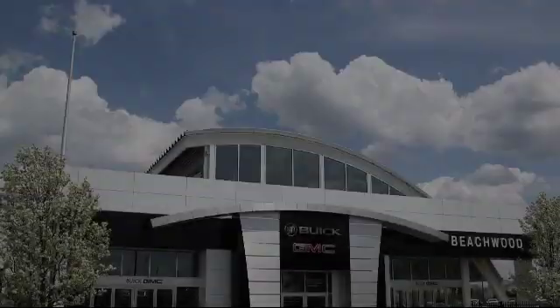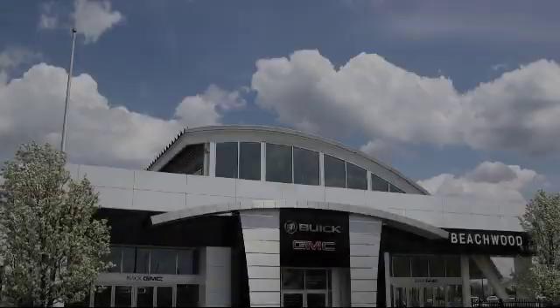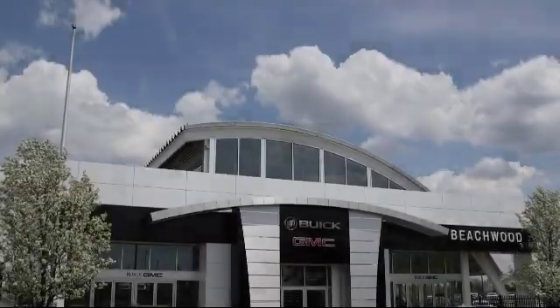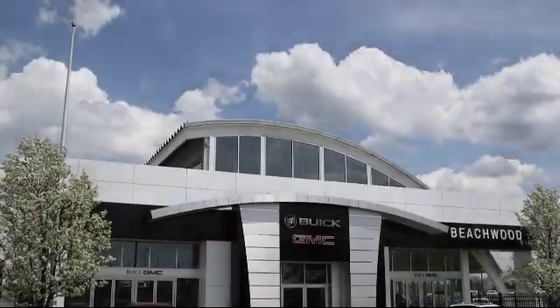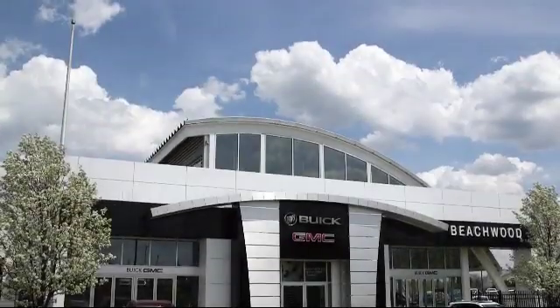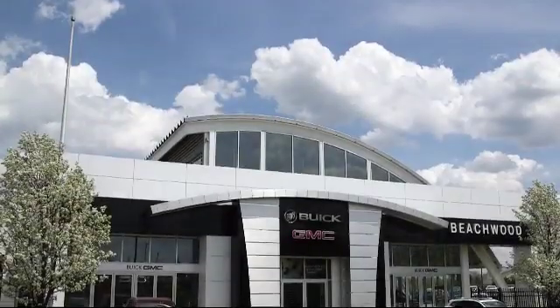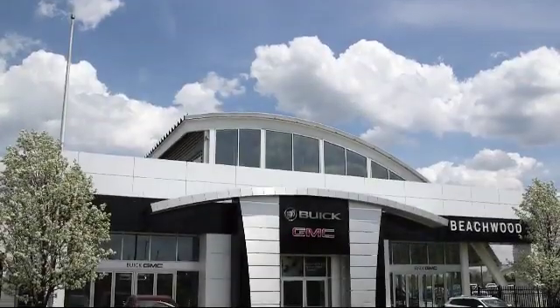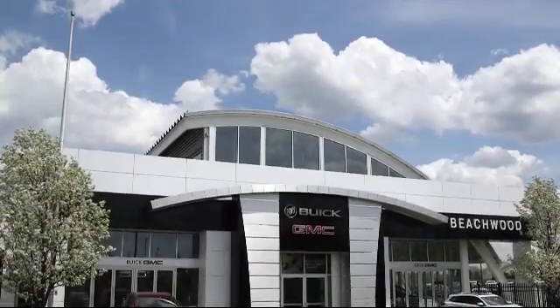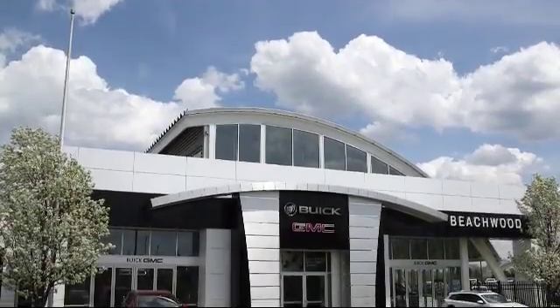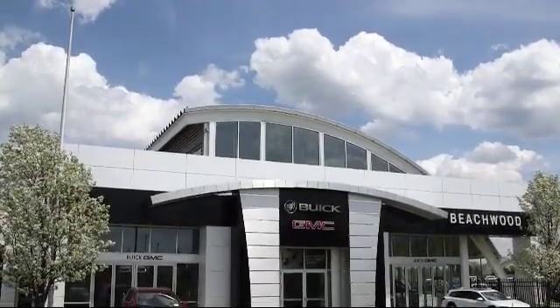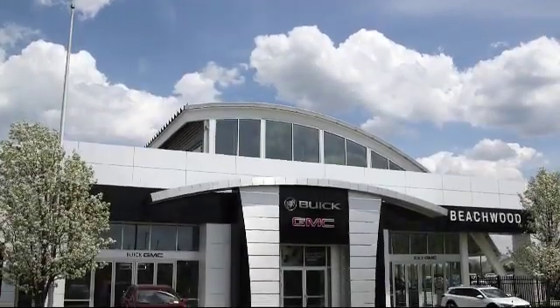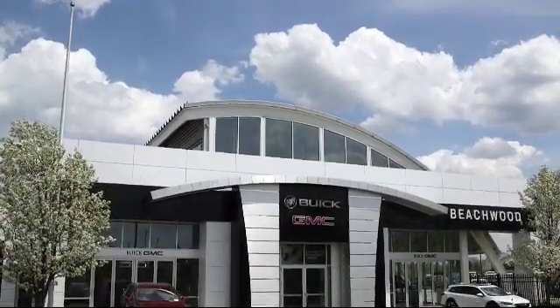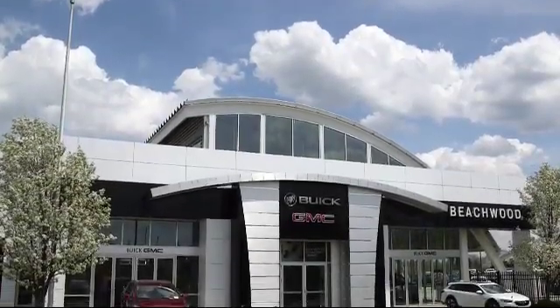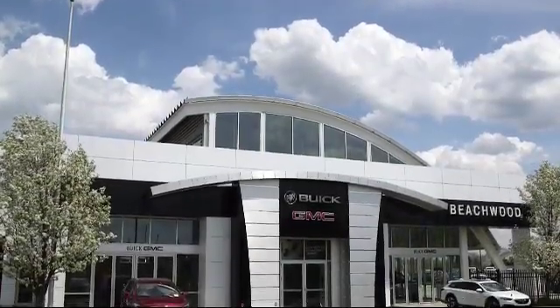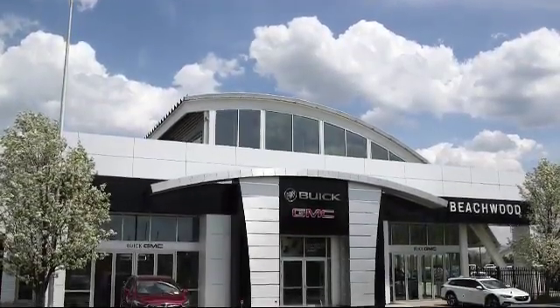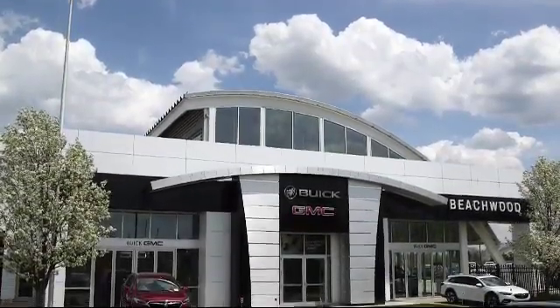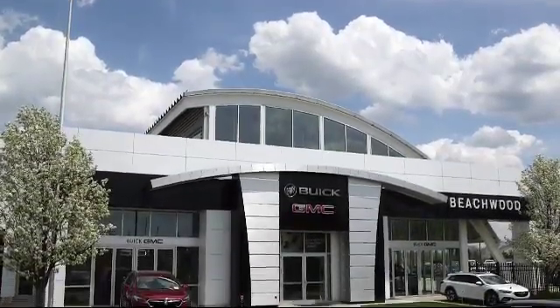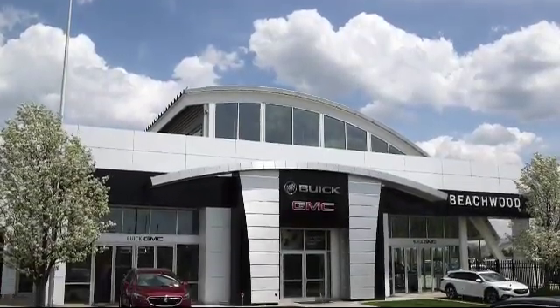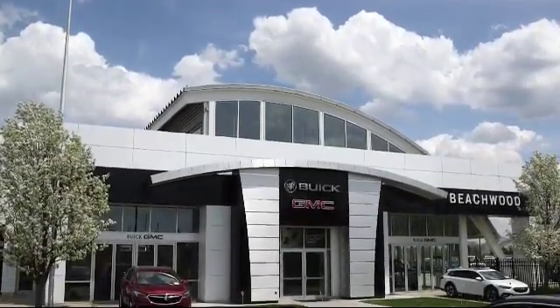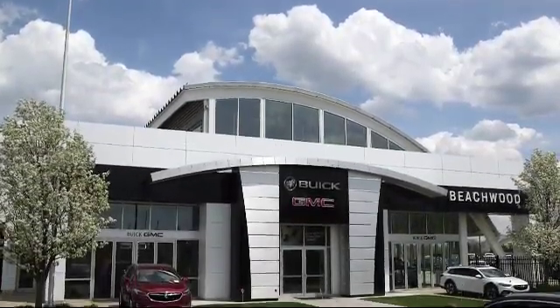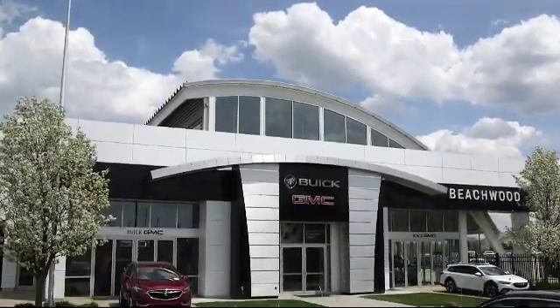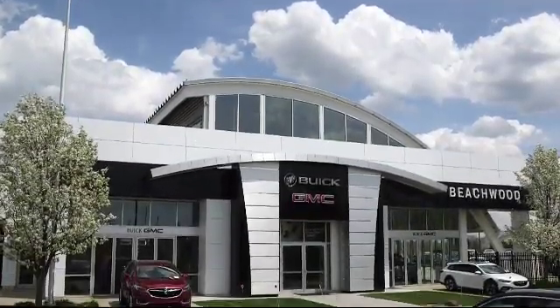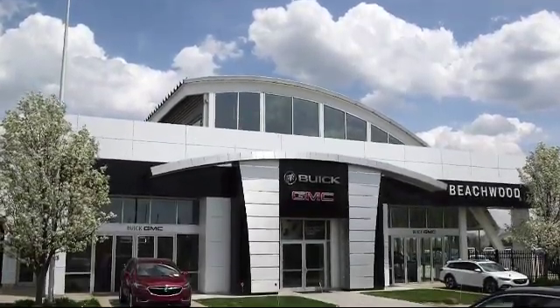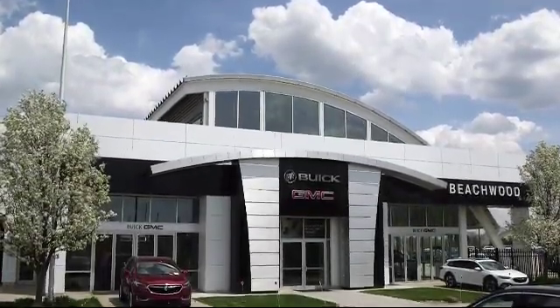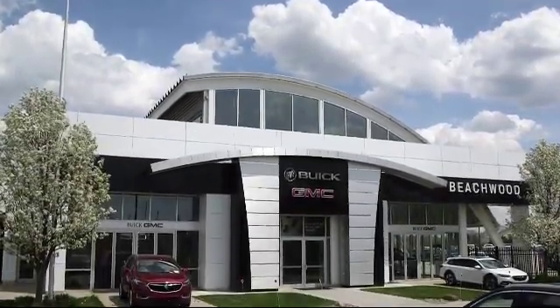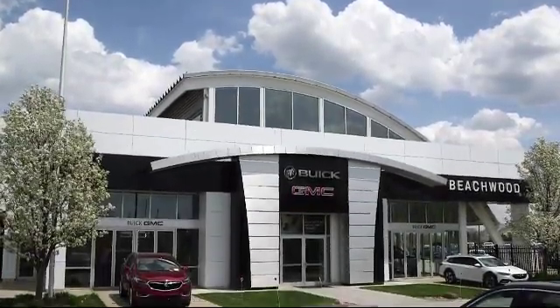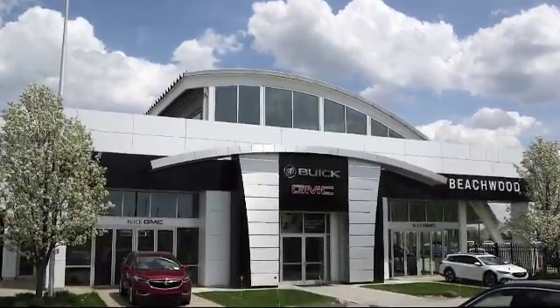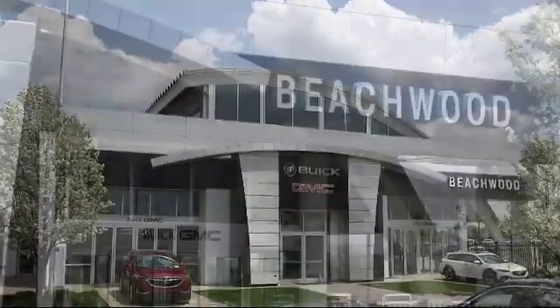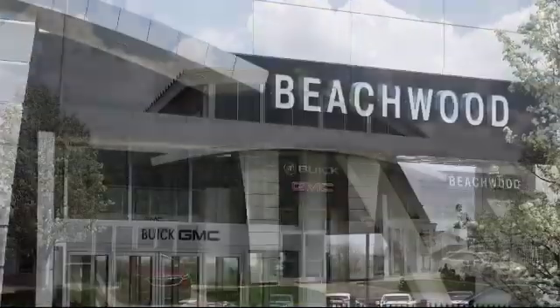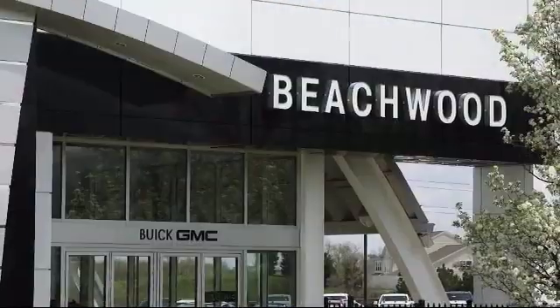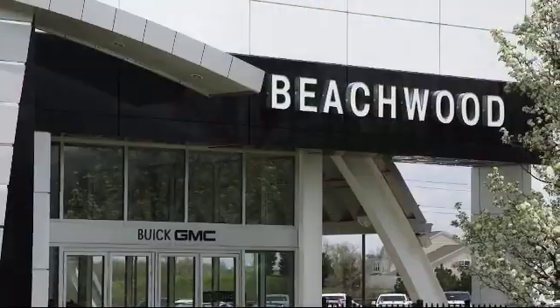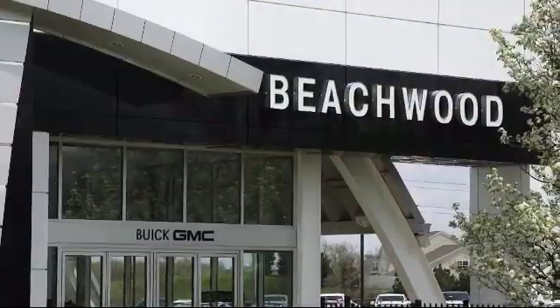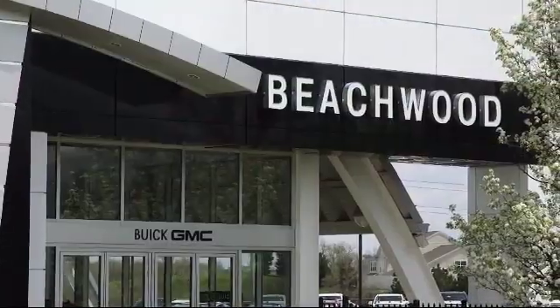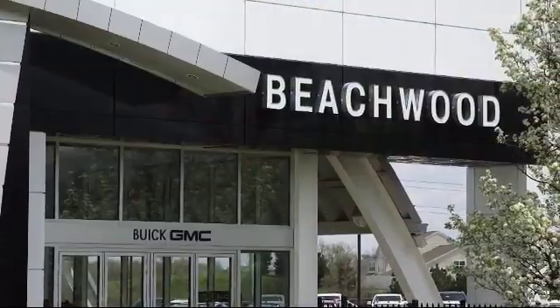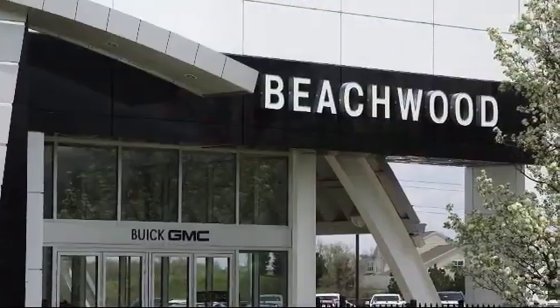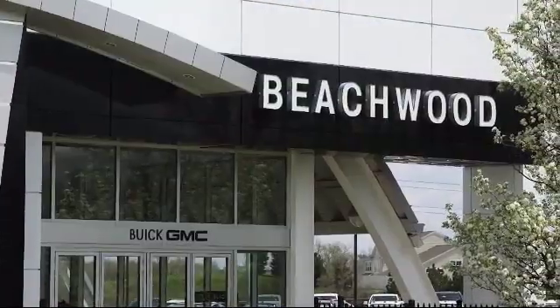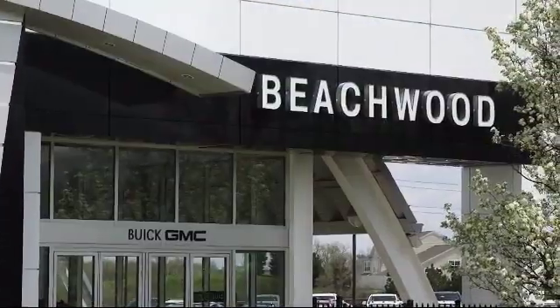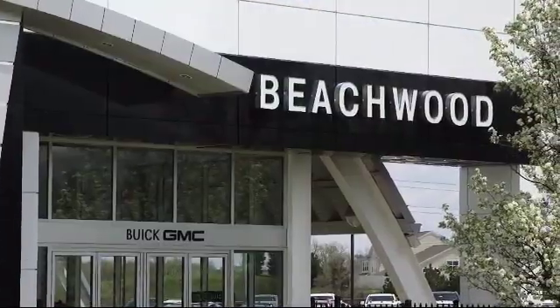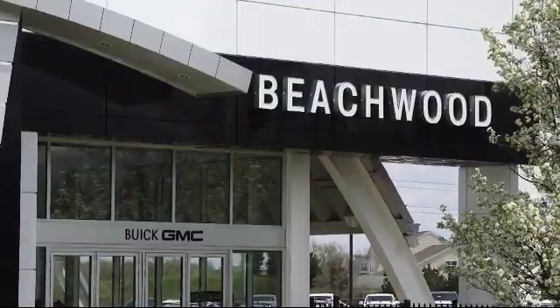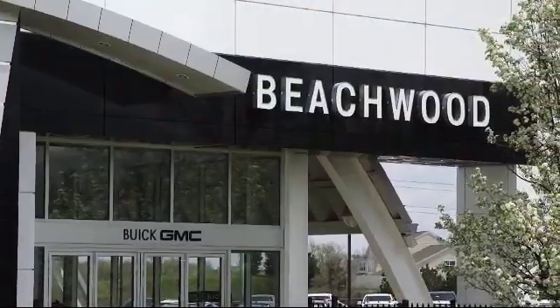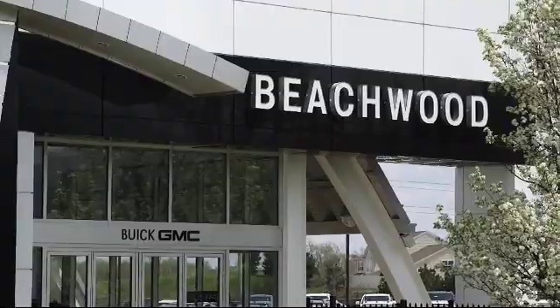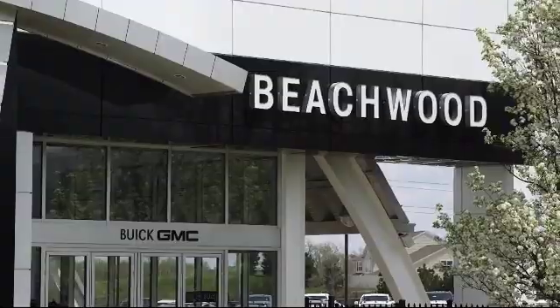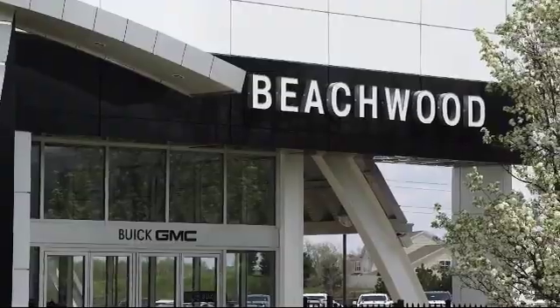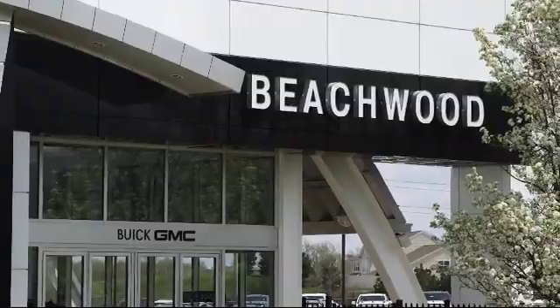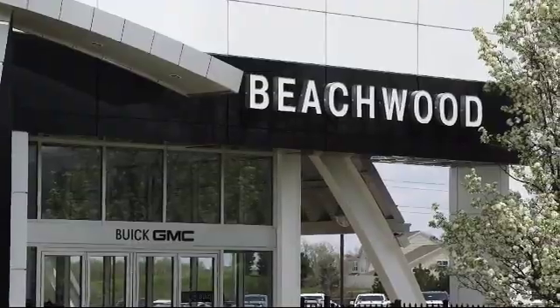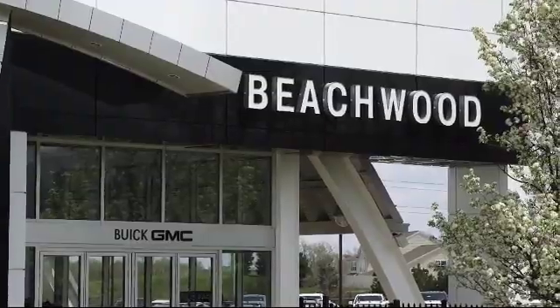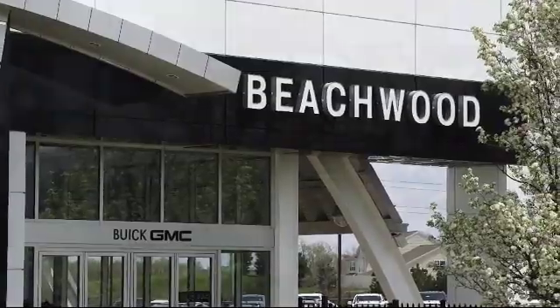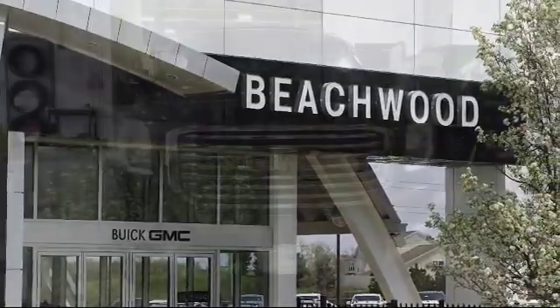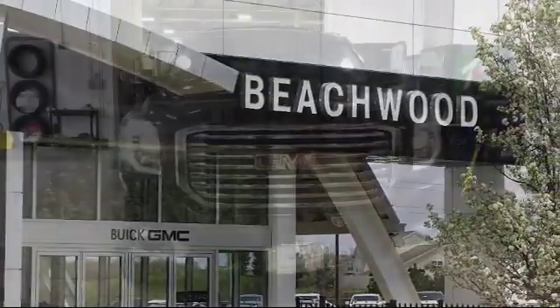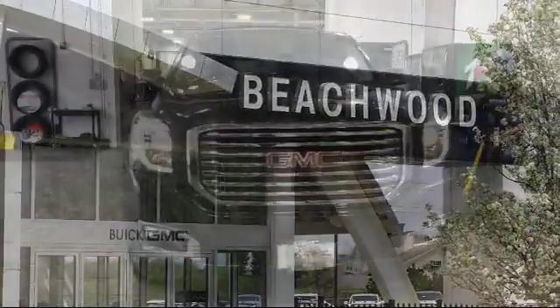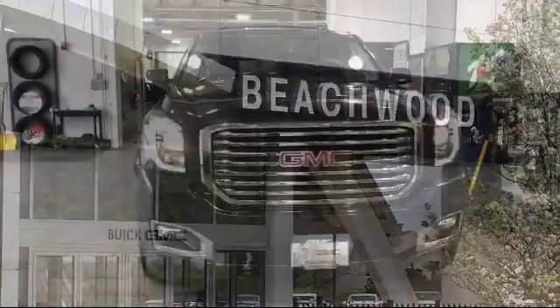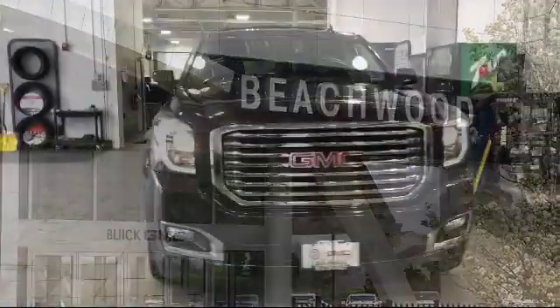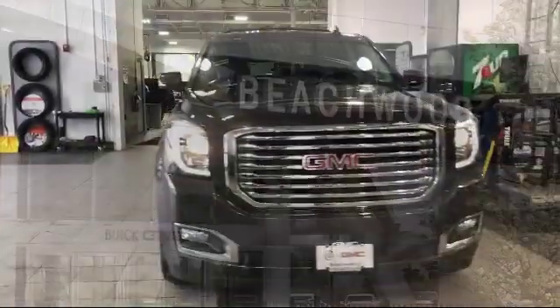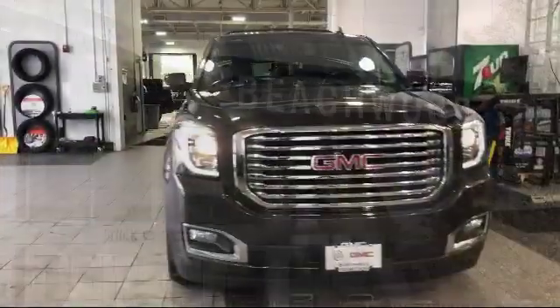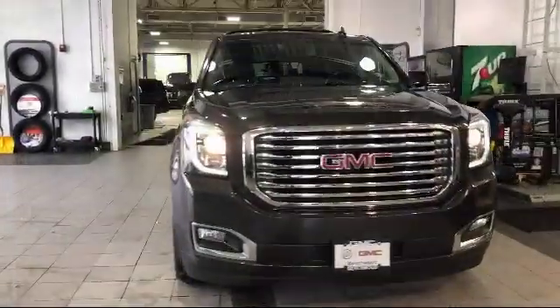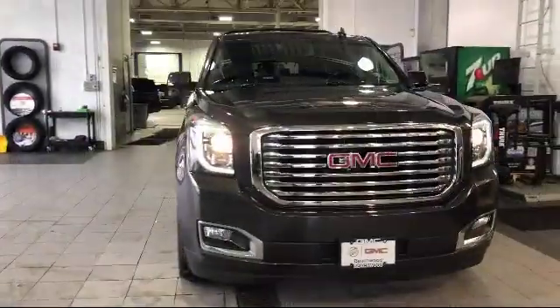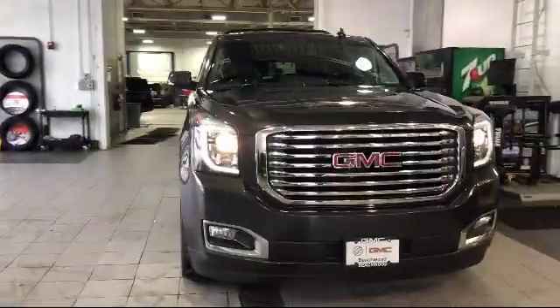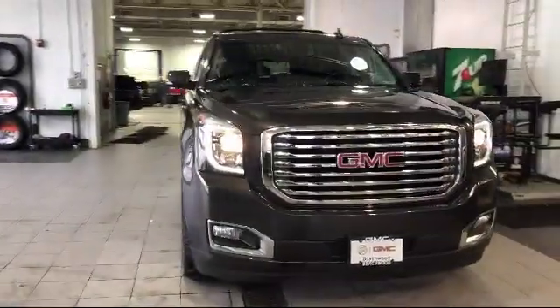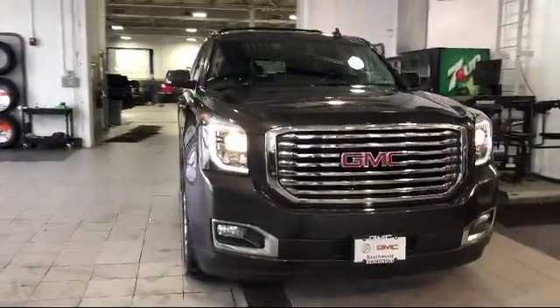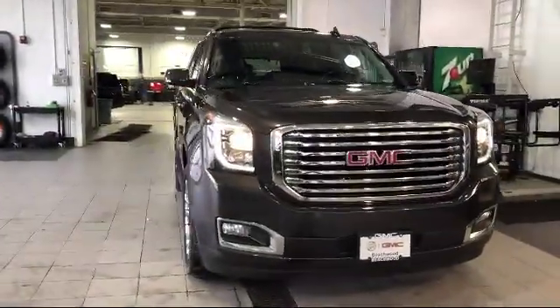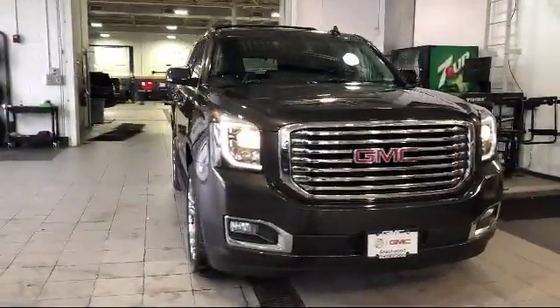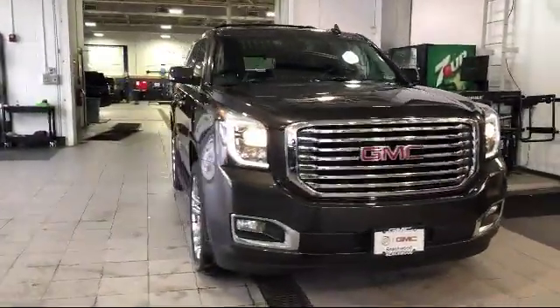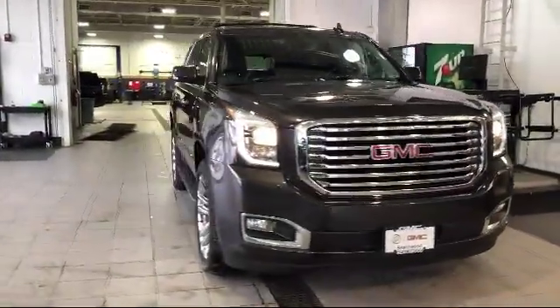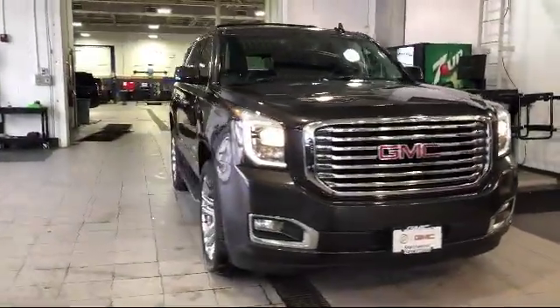Welcome to Buick GMC of Beachwood, your best choice Buick GMC dealer. Here's a look at another excellent vehicle from our inventory.